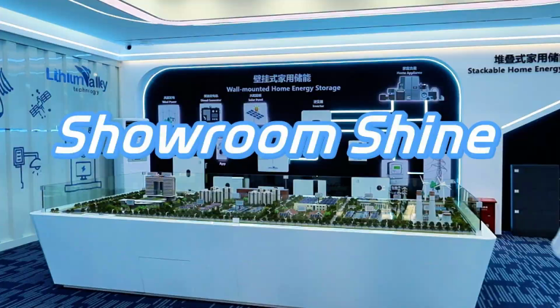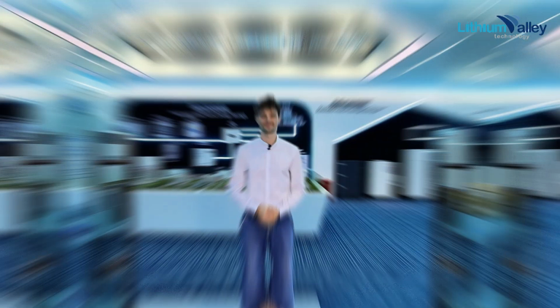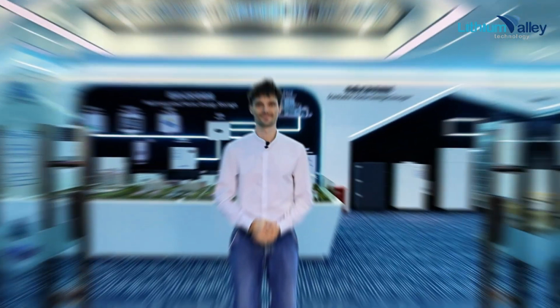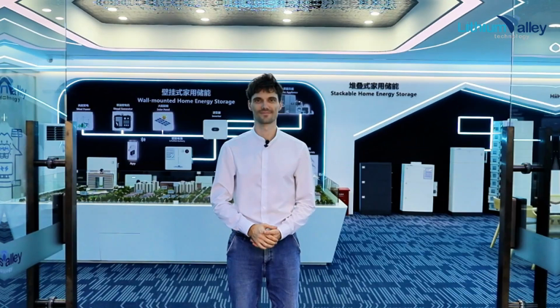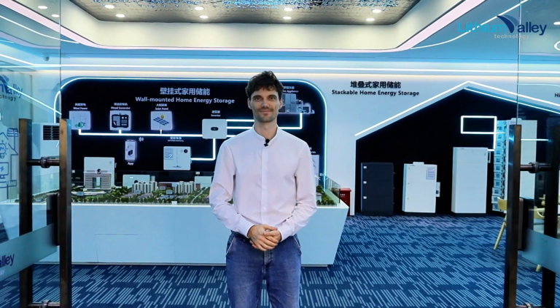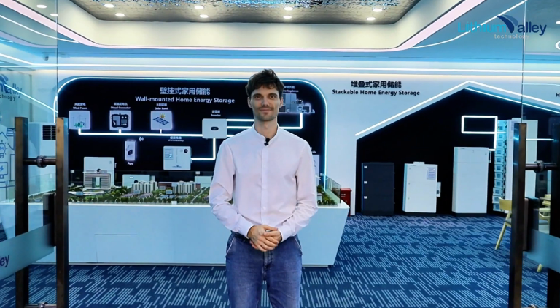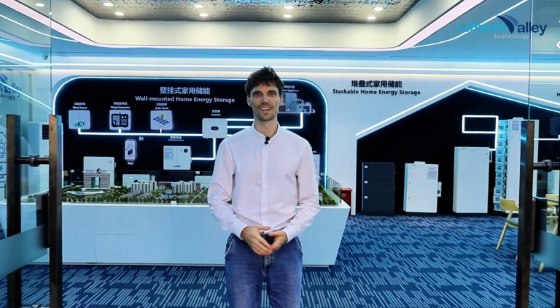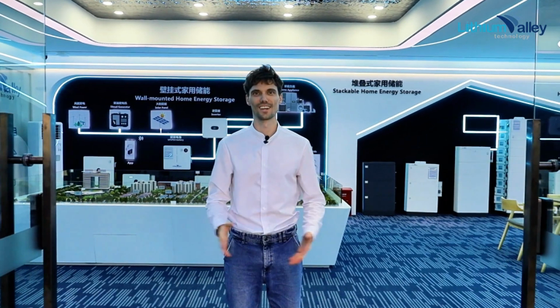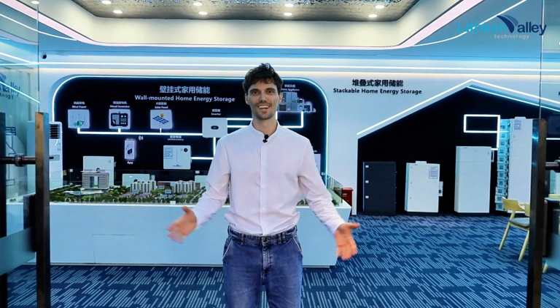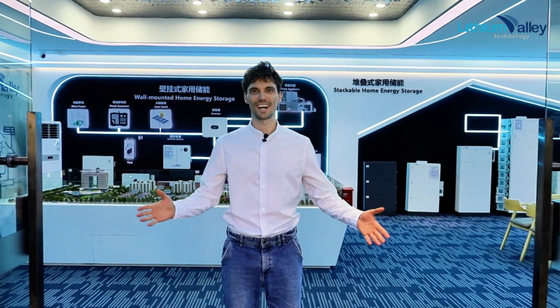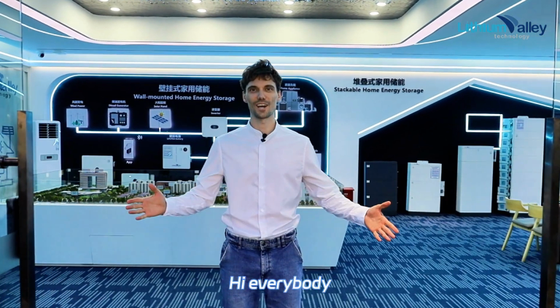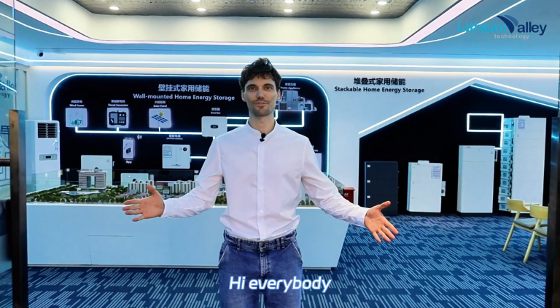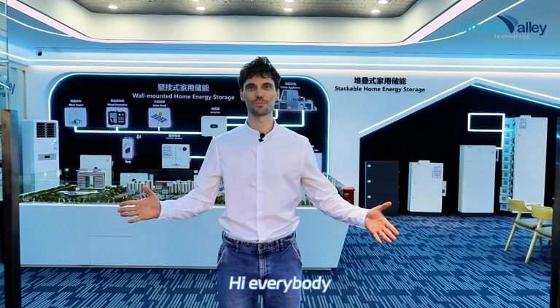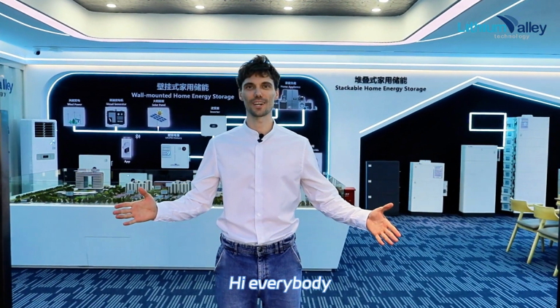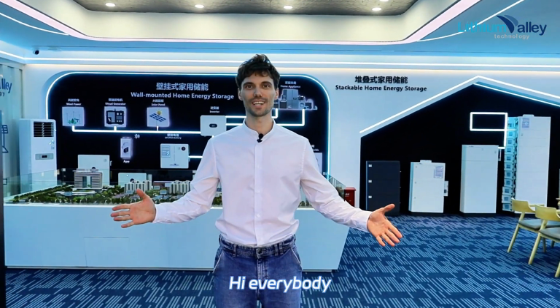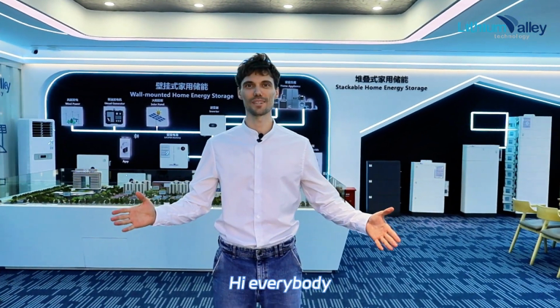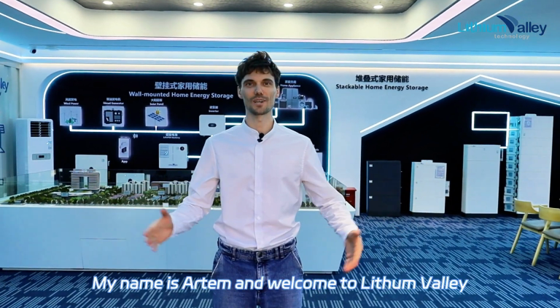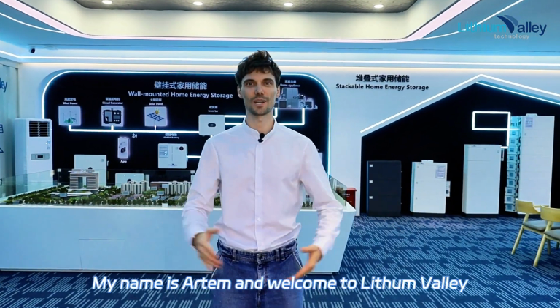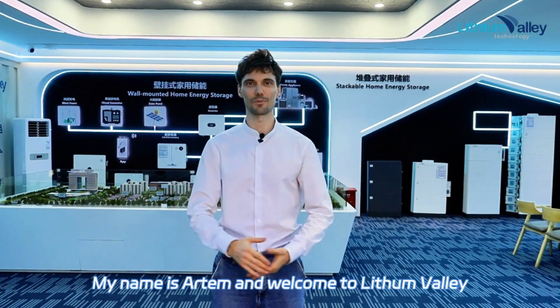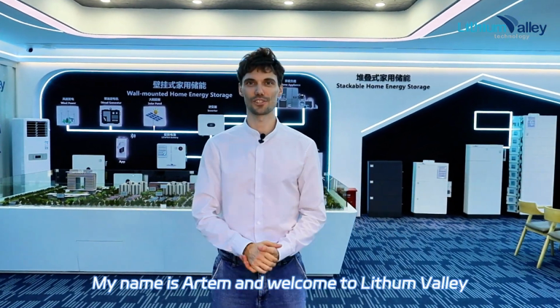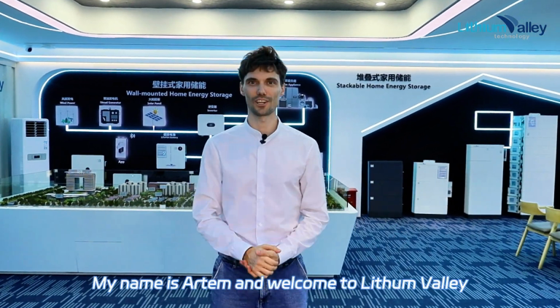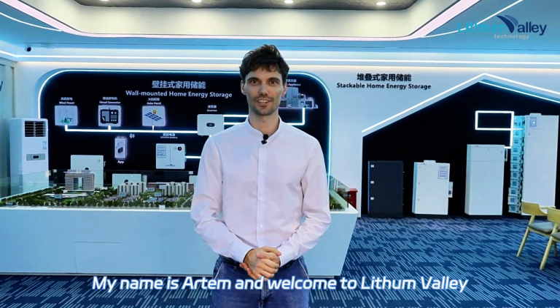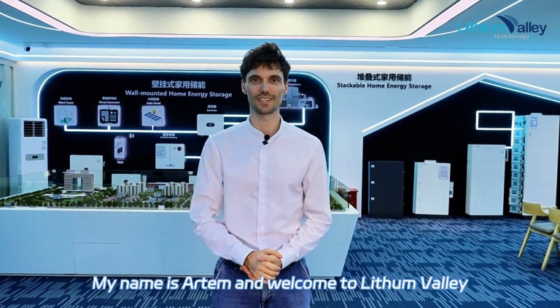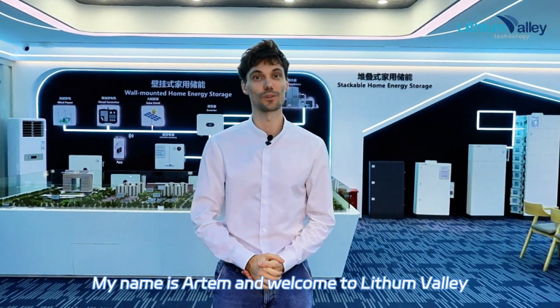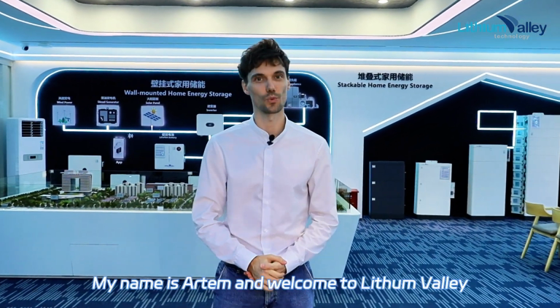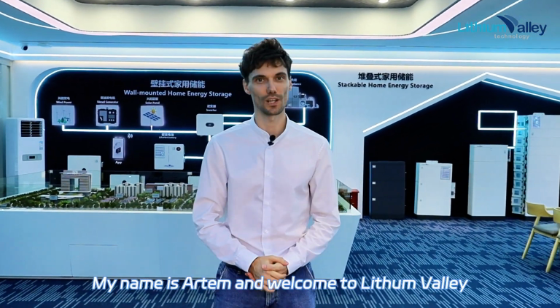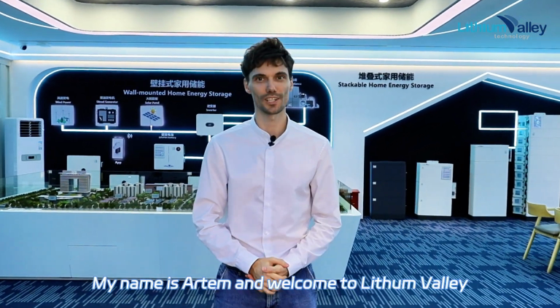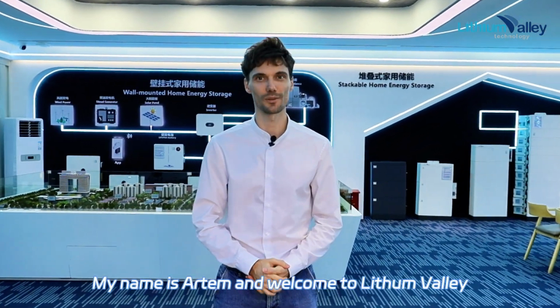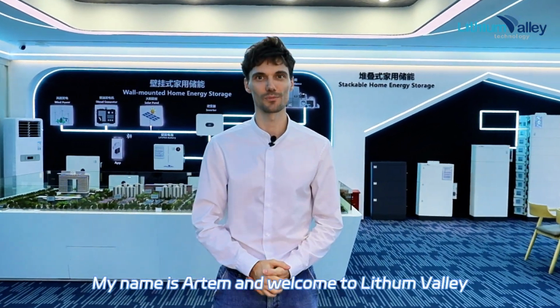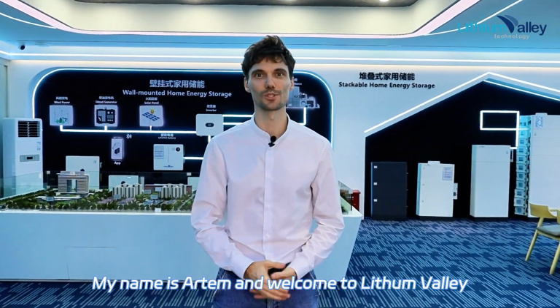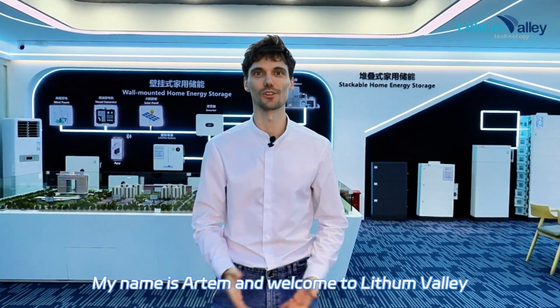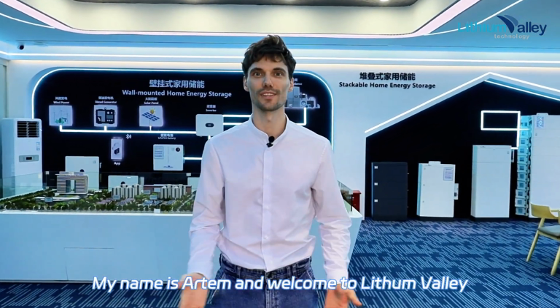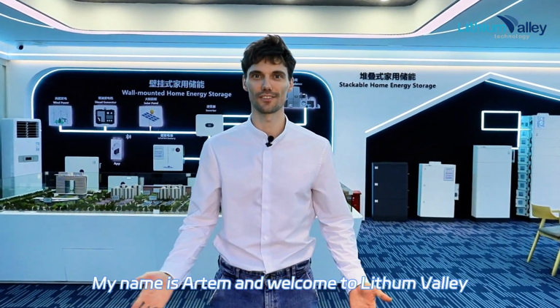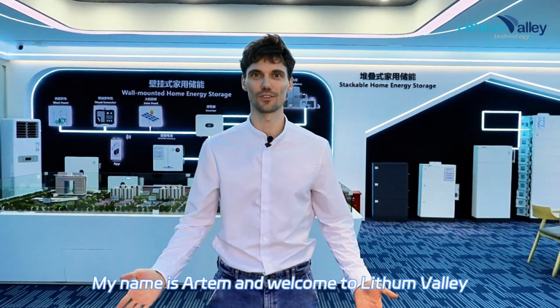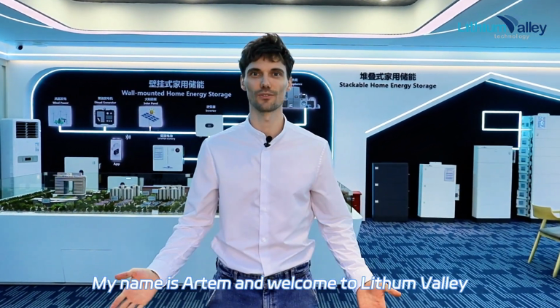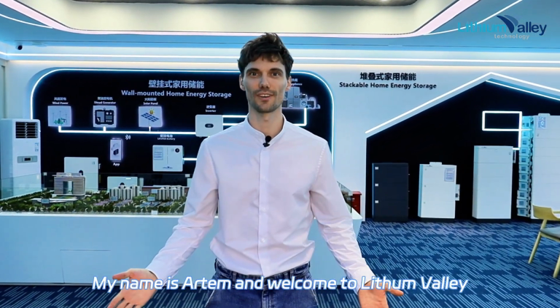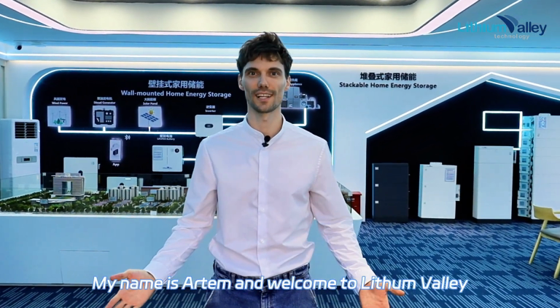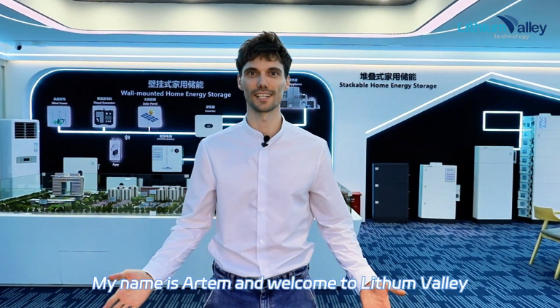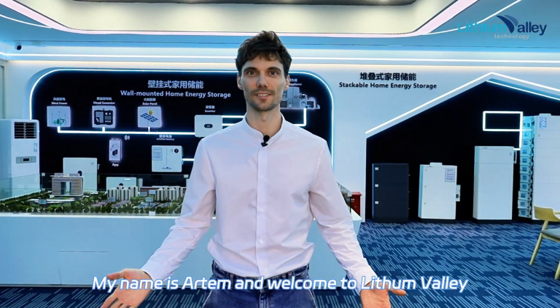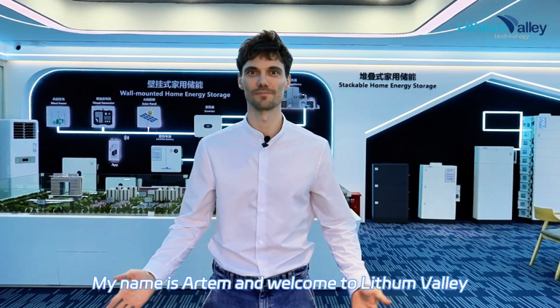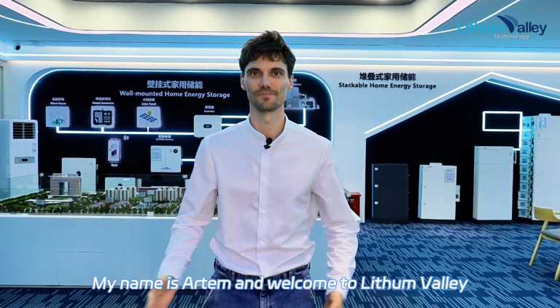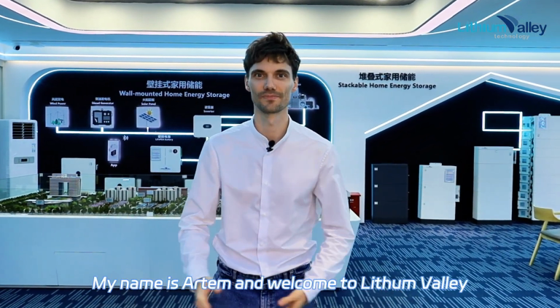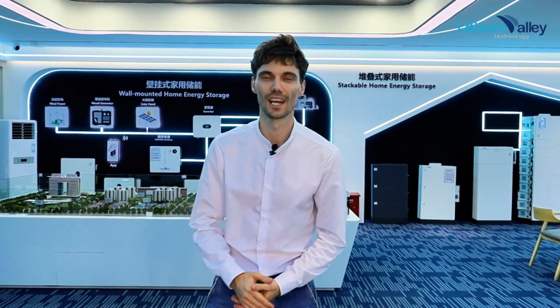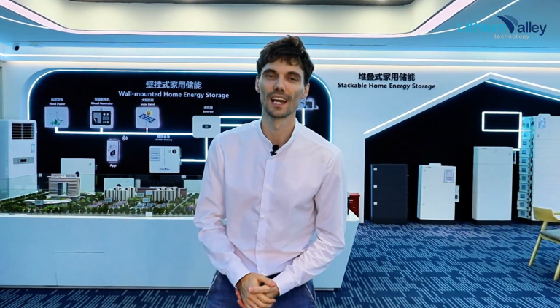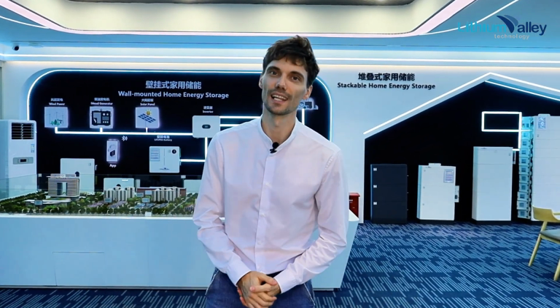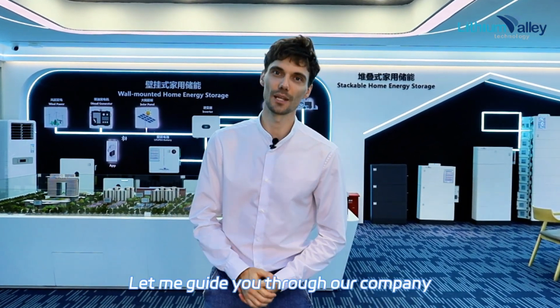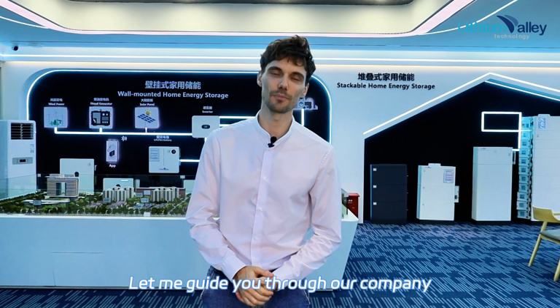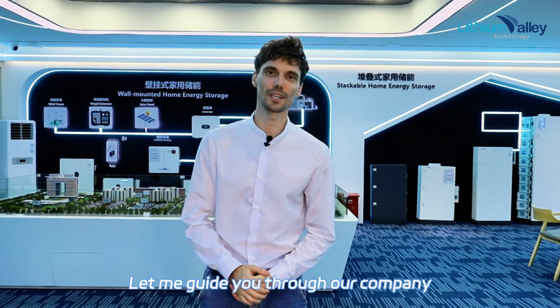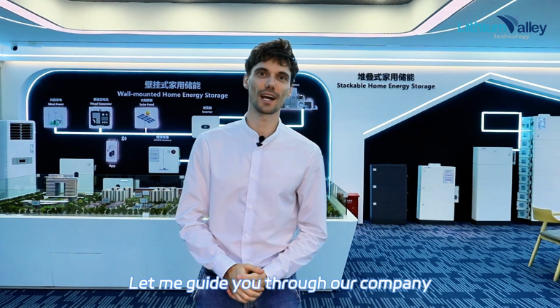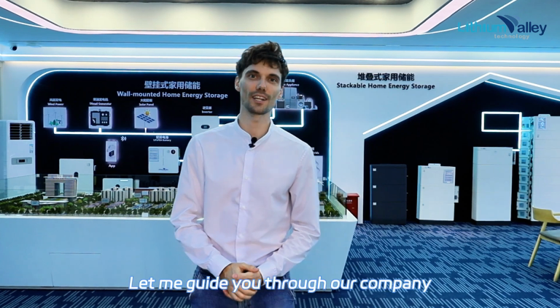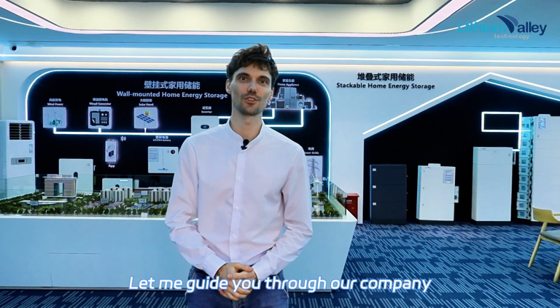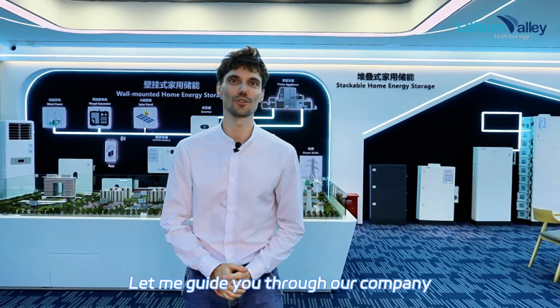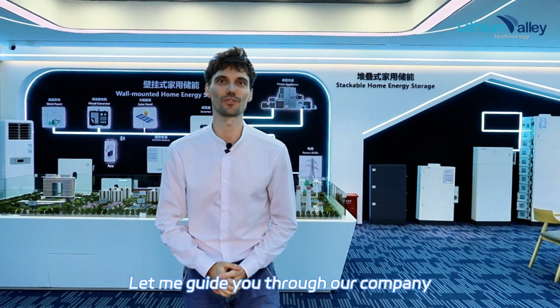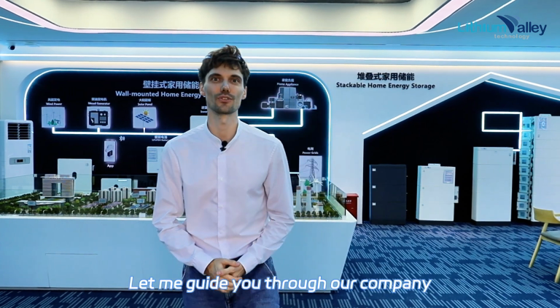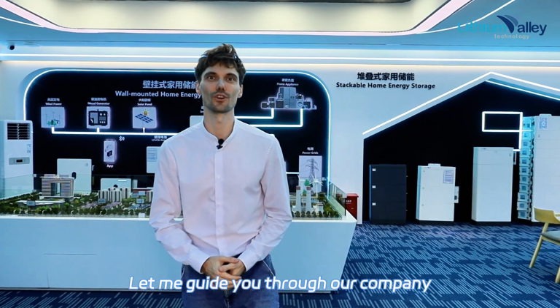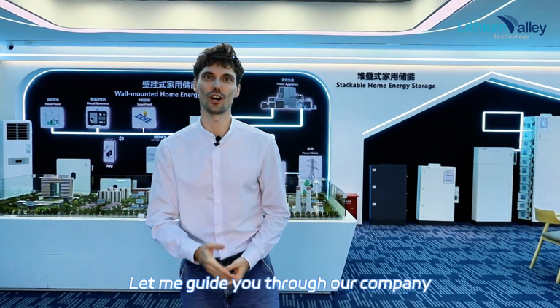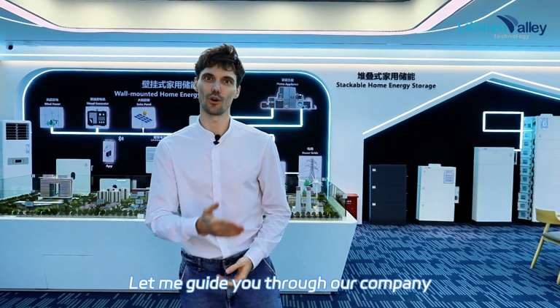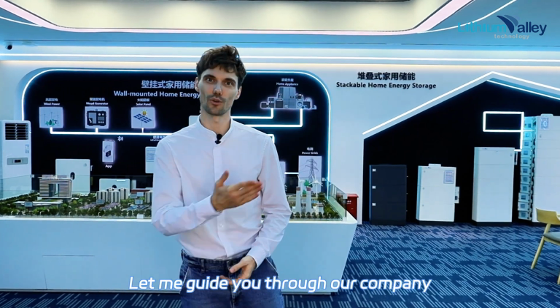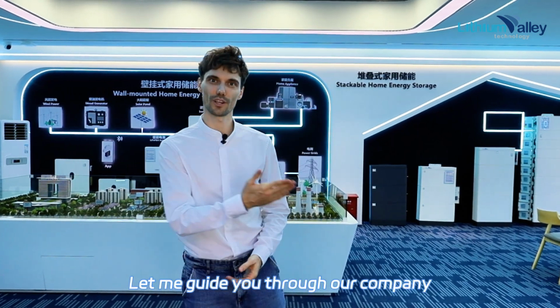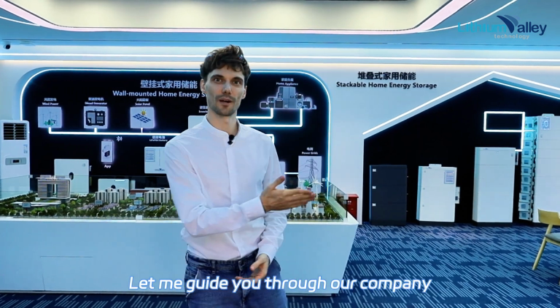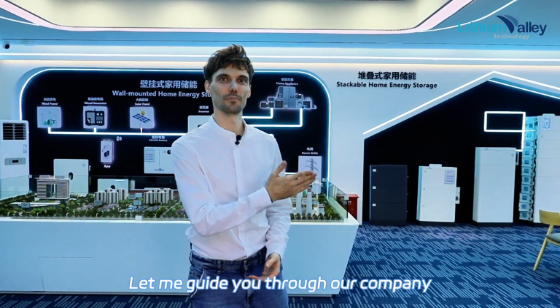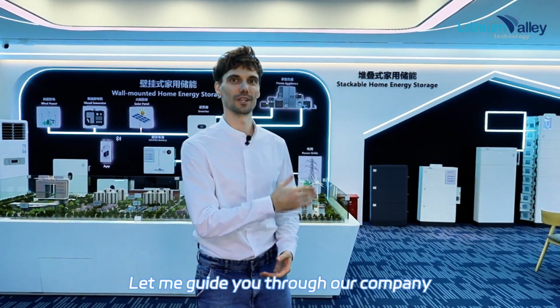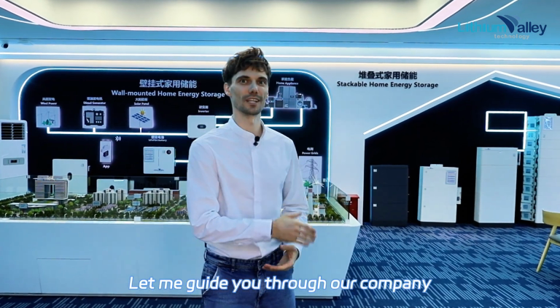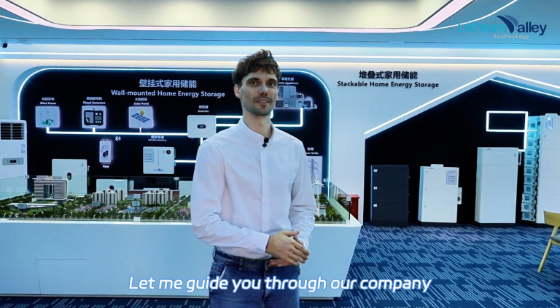Hi everybody, my name is Art and welcome to Lithium Valley. Let me guide you through our company.